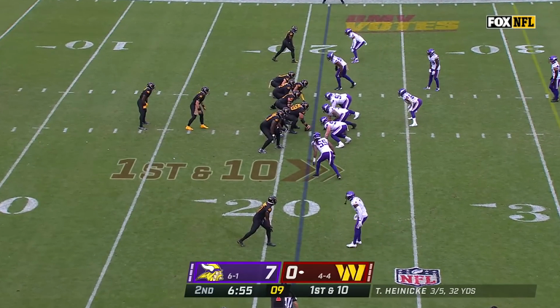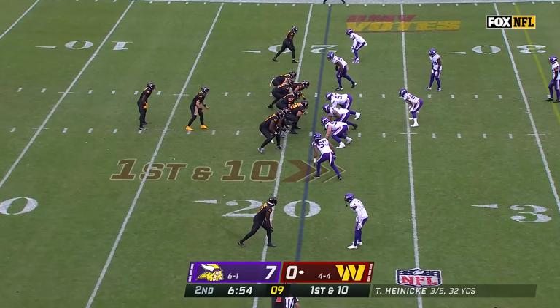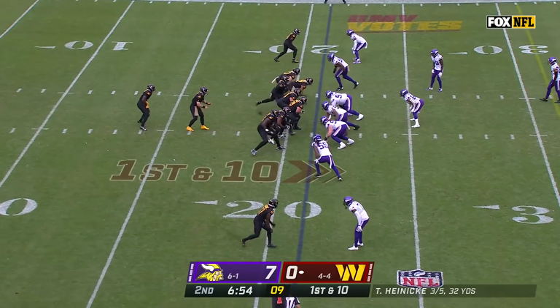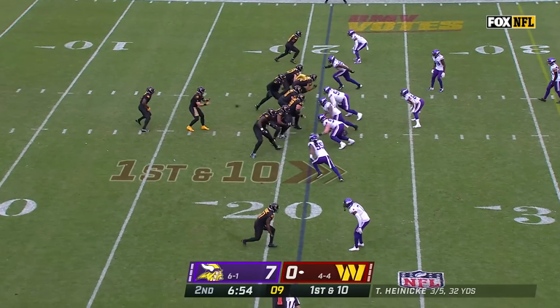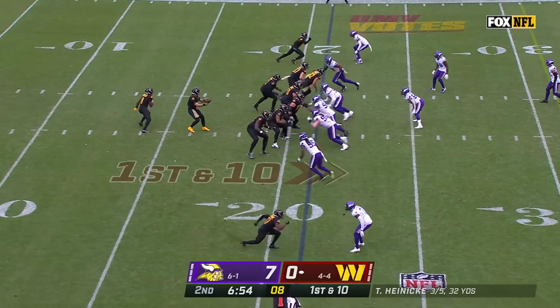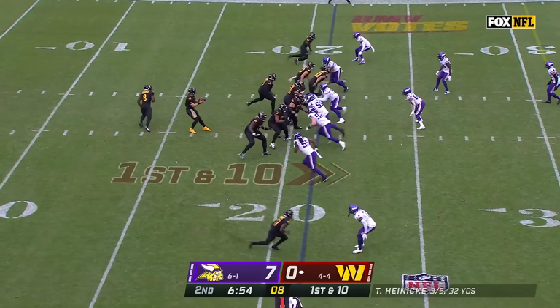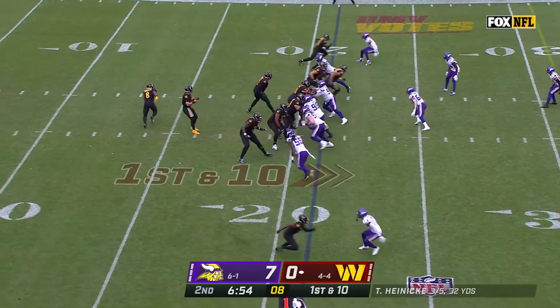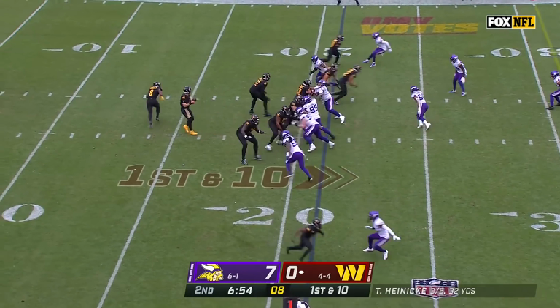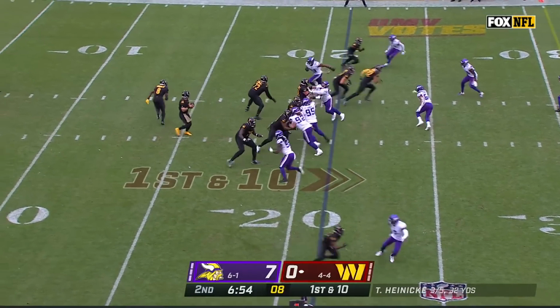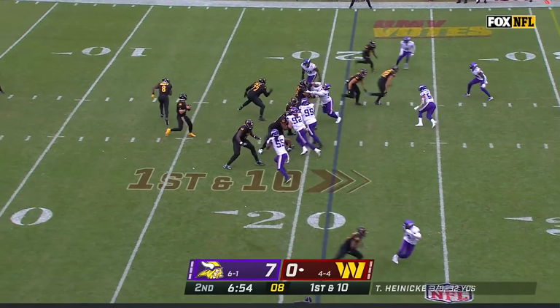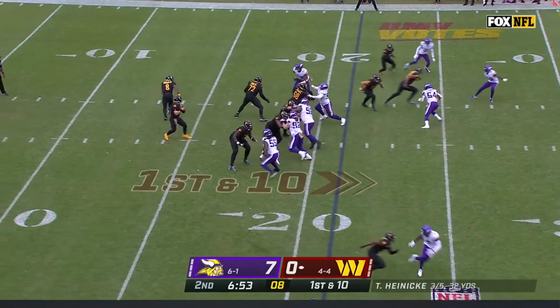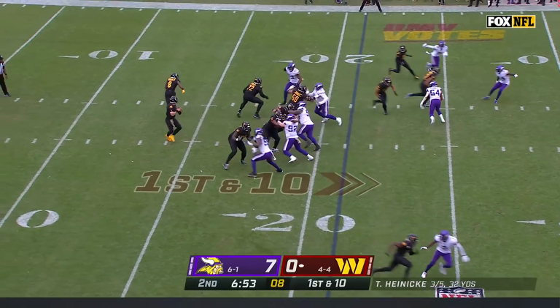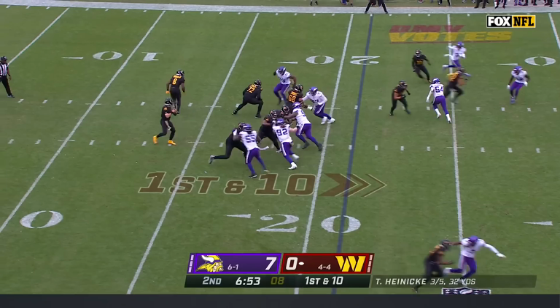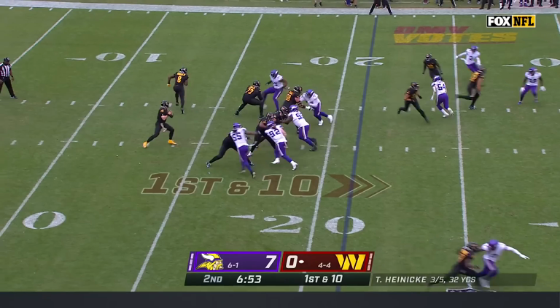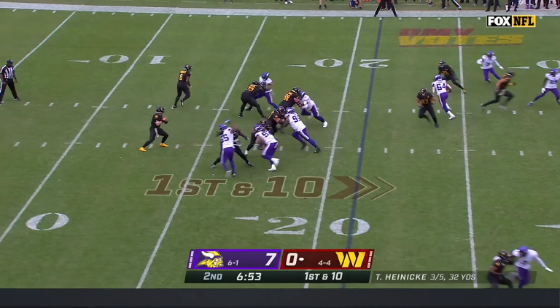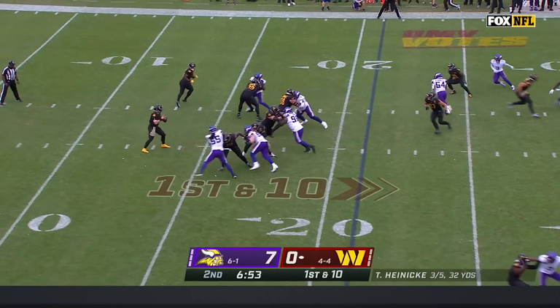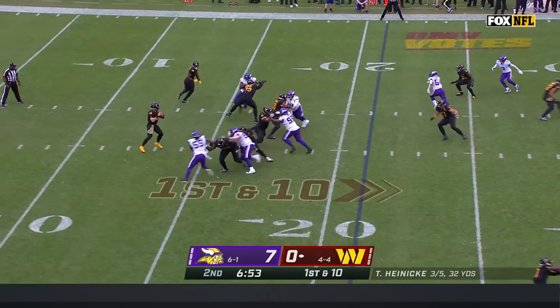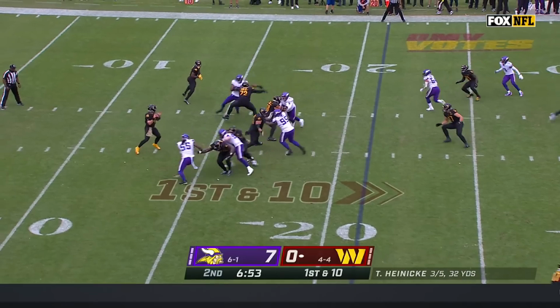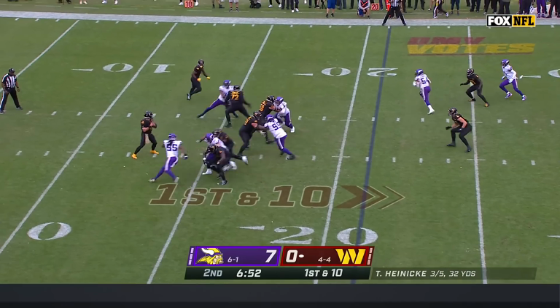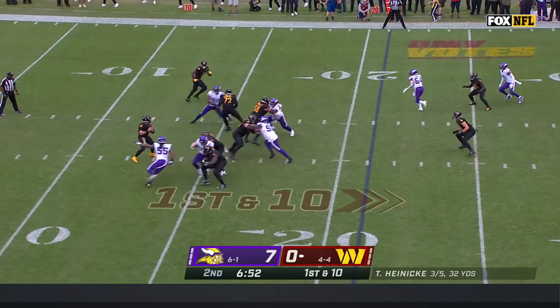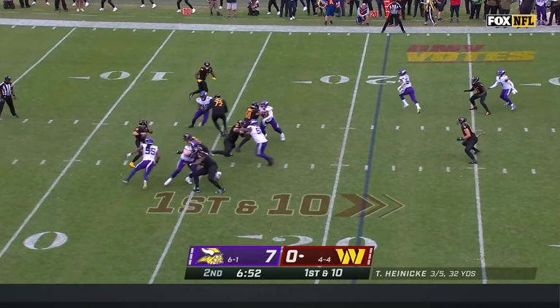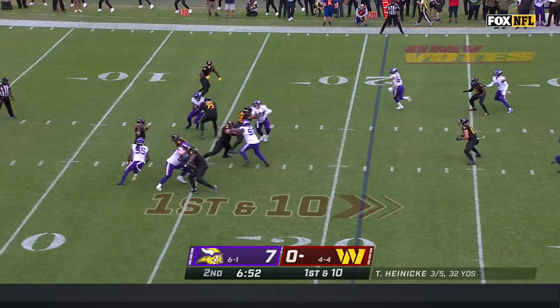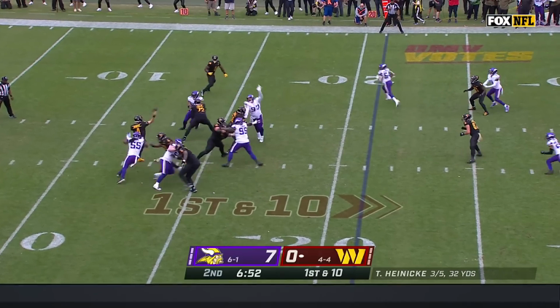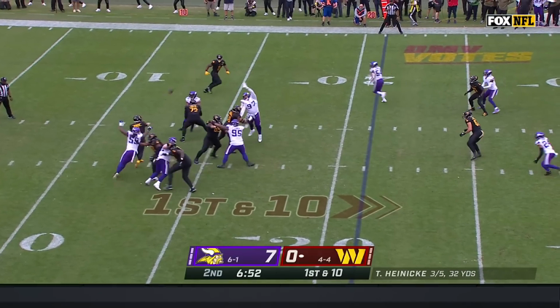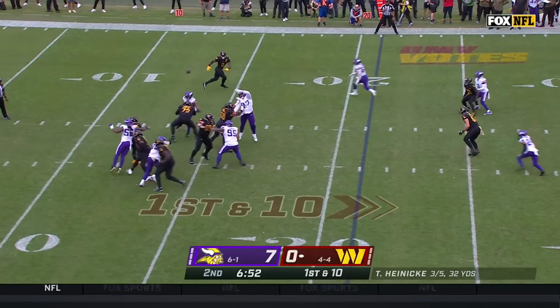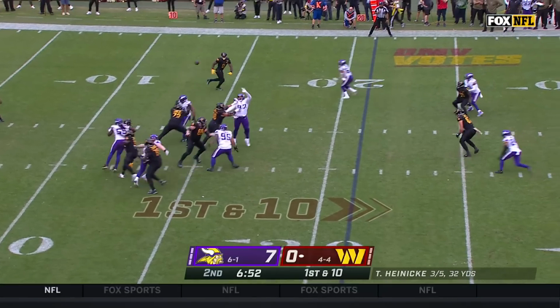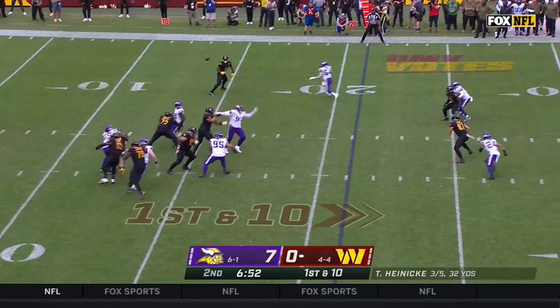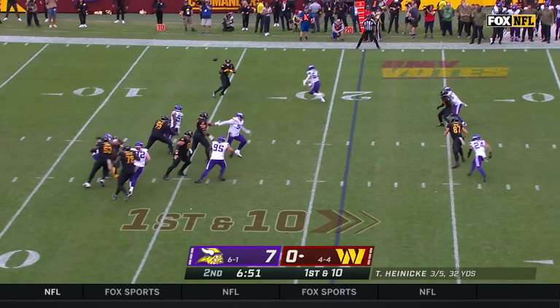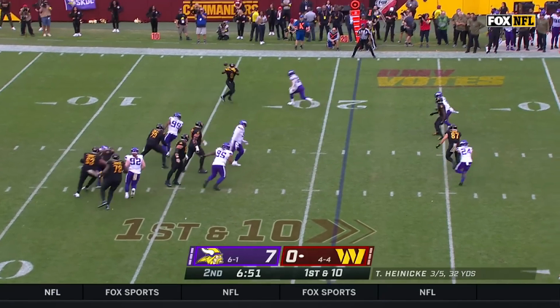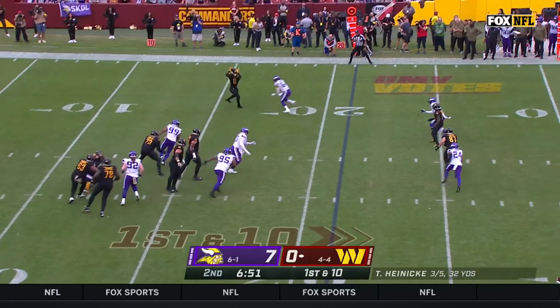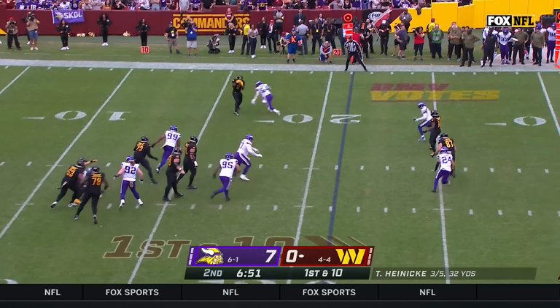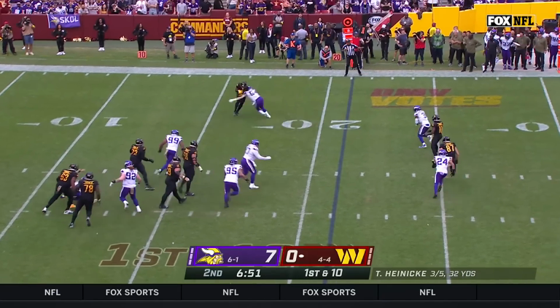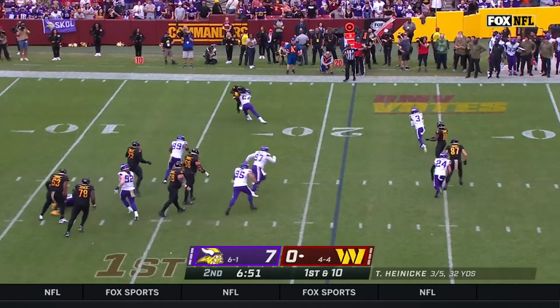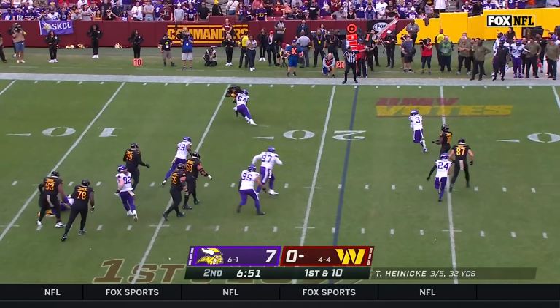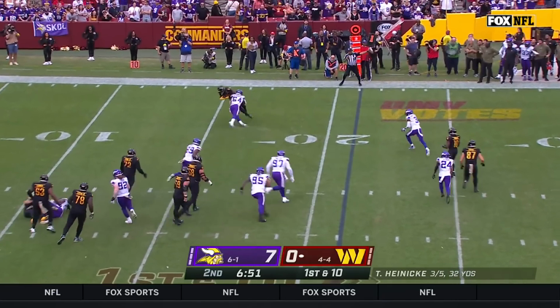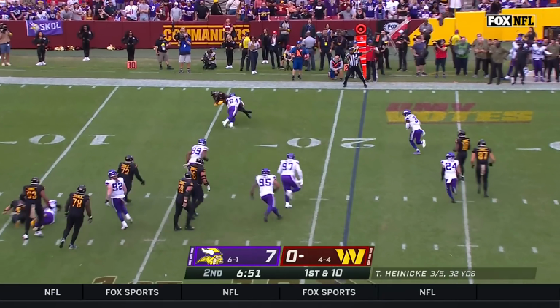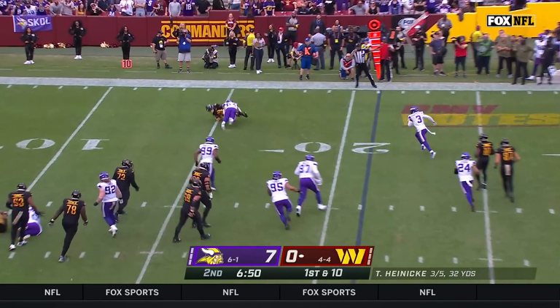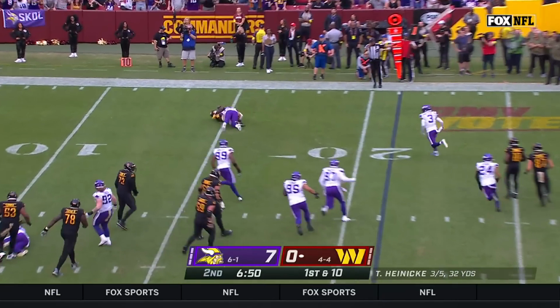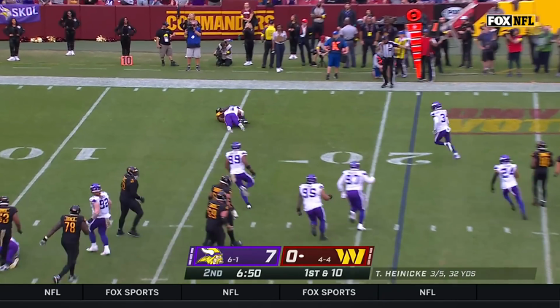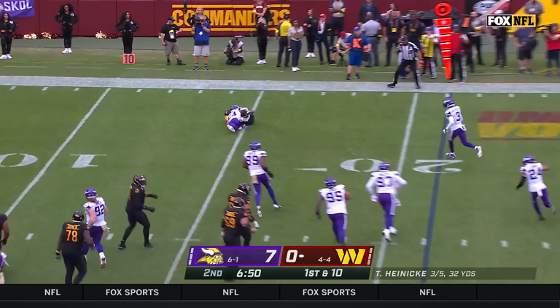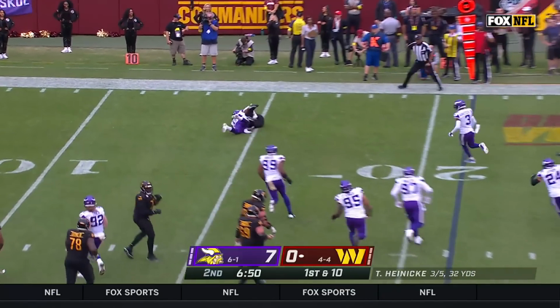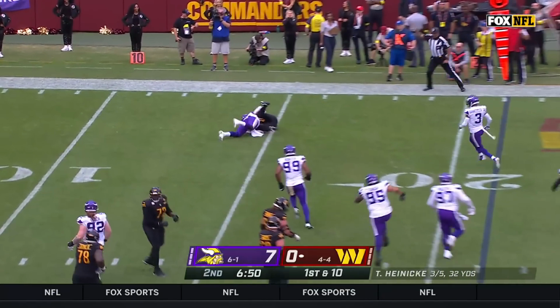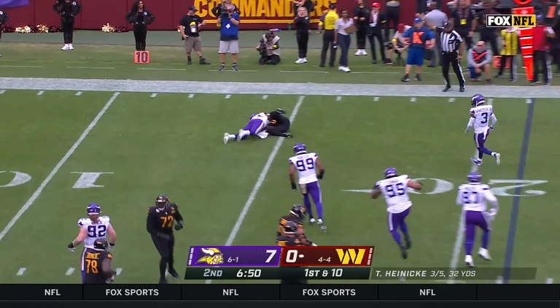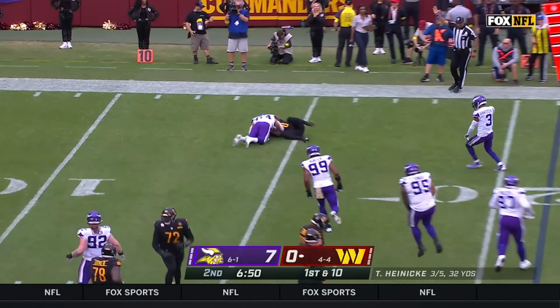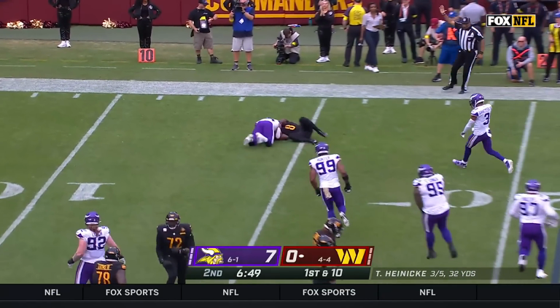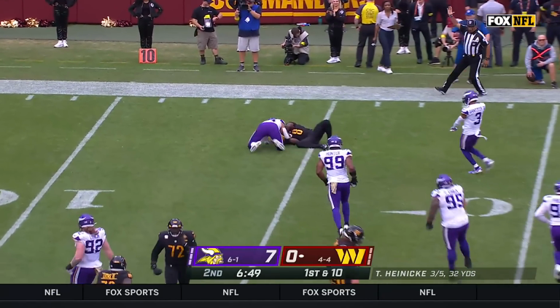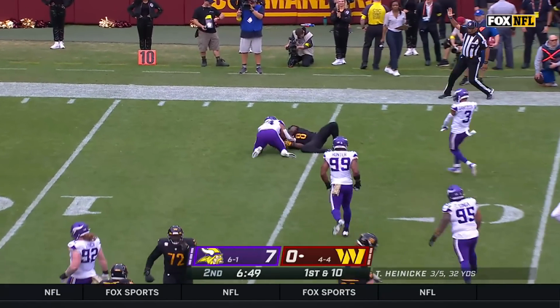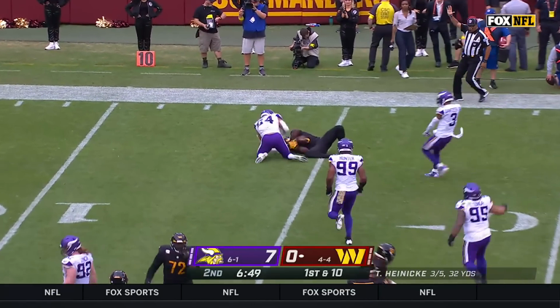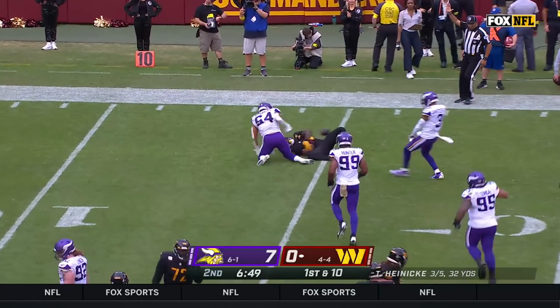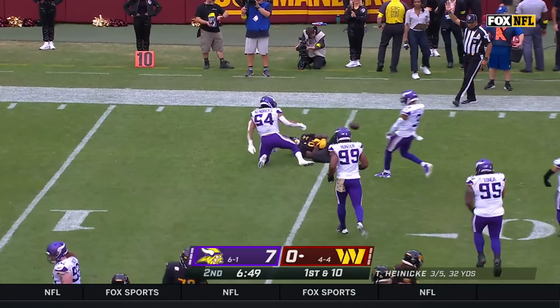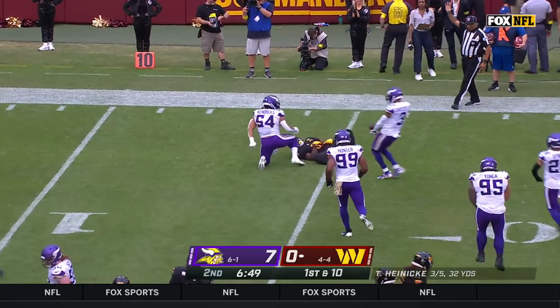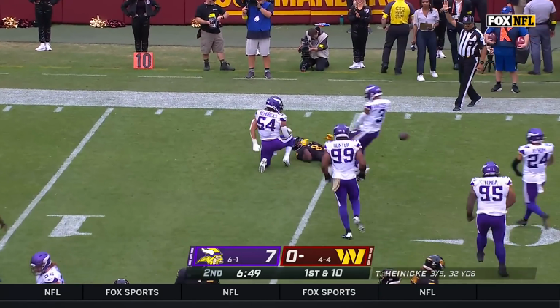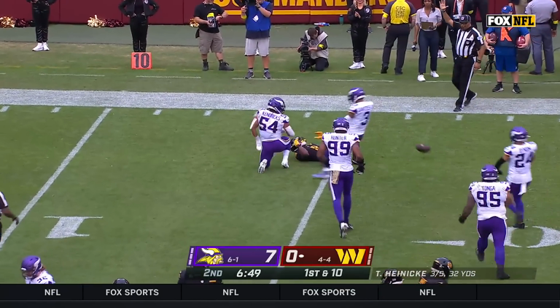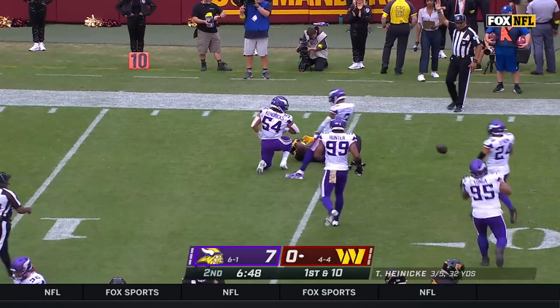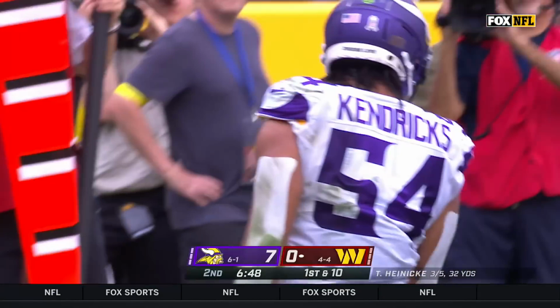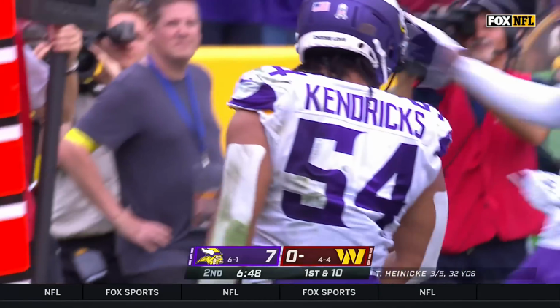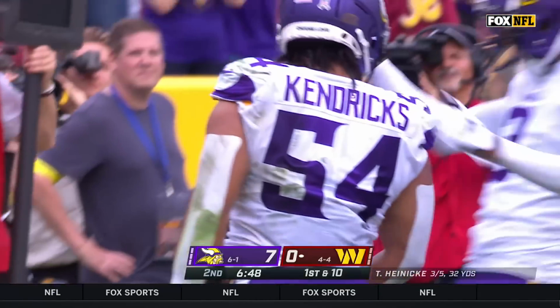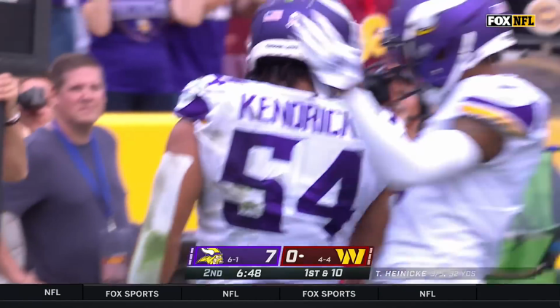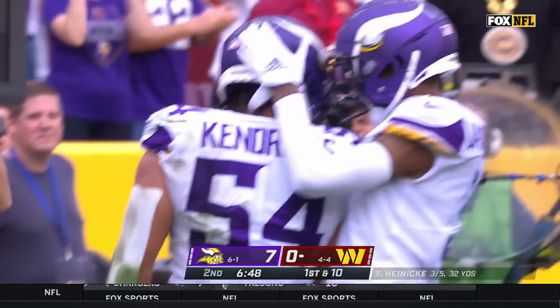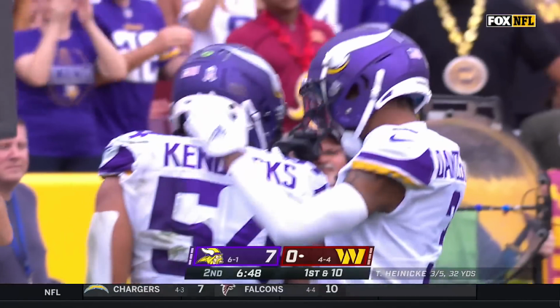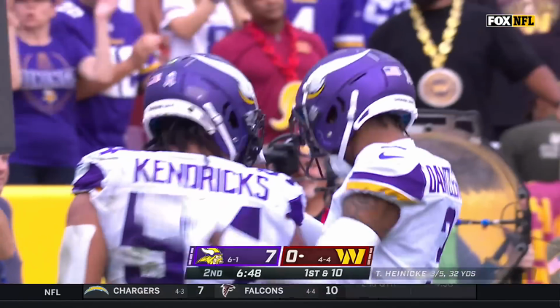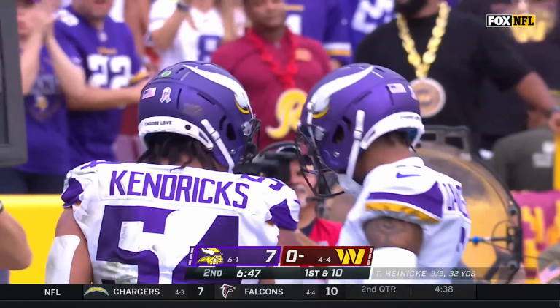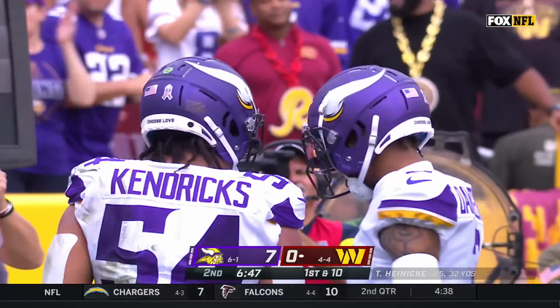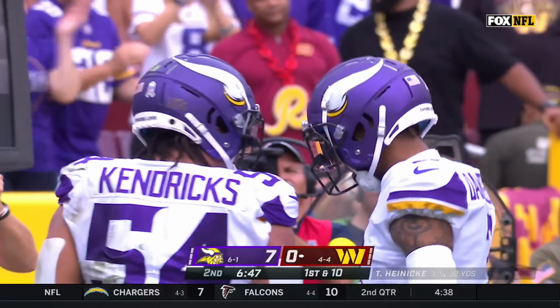Are you taking some heat off Heineke? Throws for Robinson, who's knocked out at the 50, and there was Eric Kendricks.